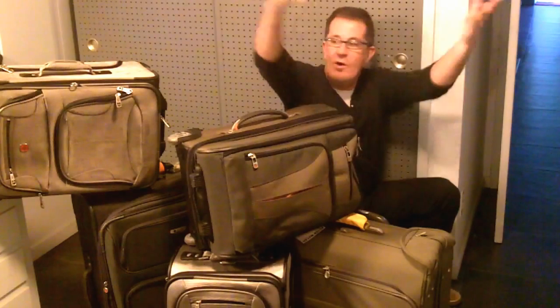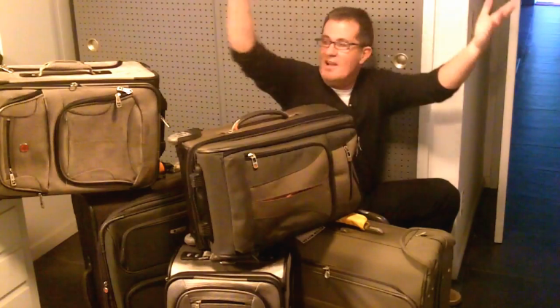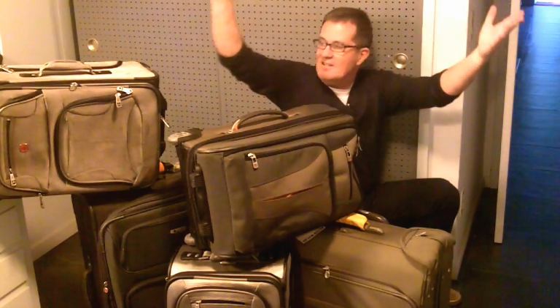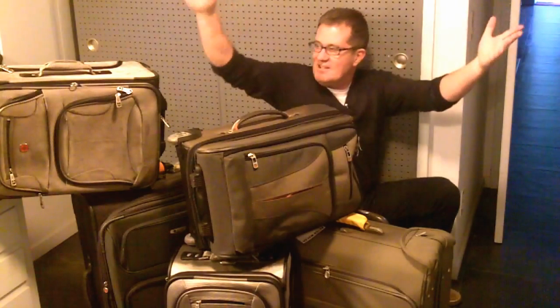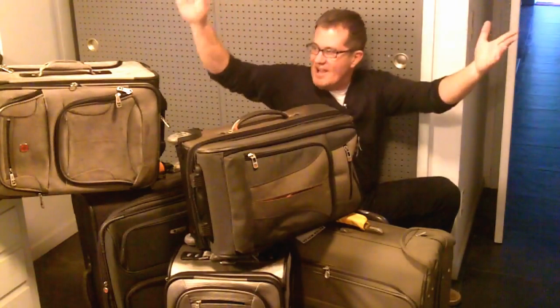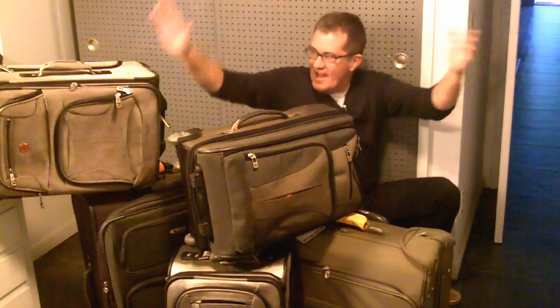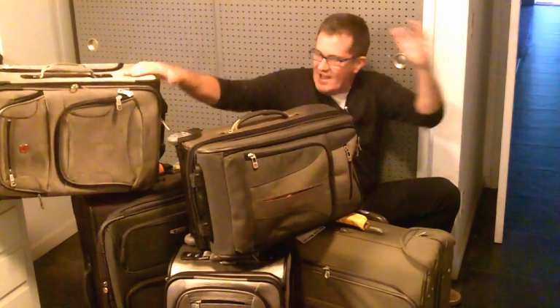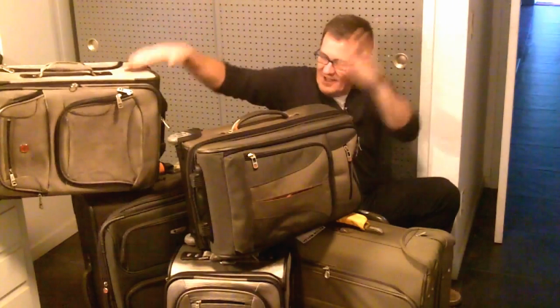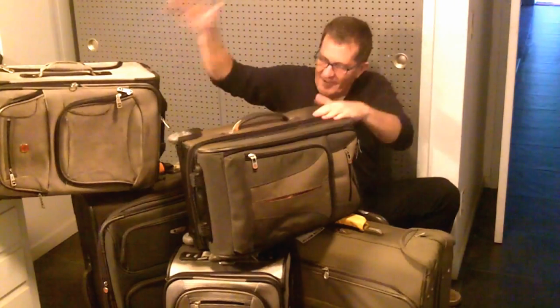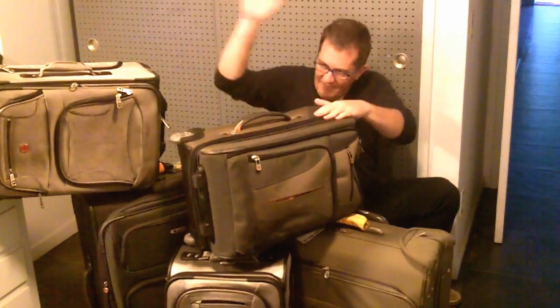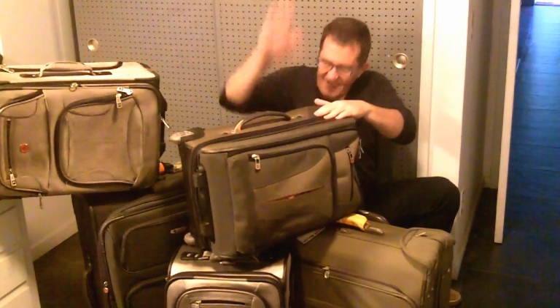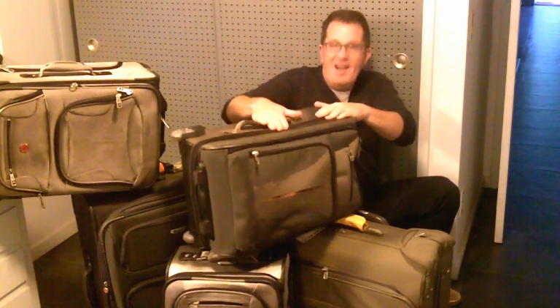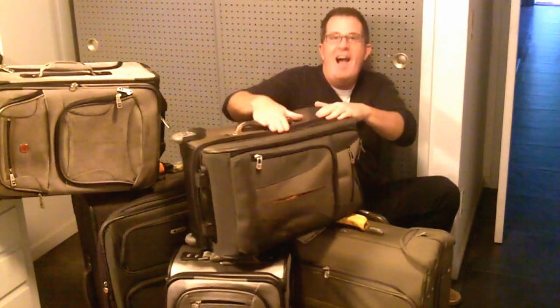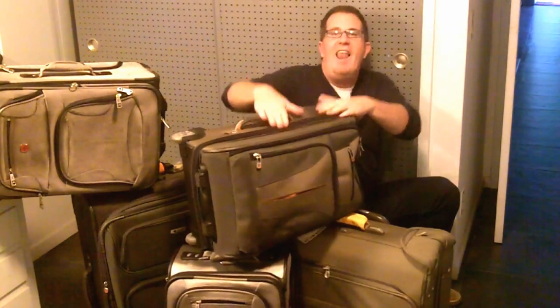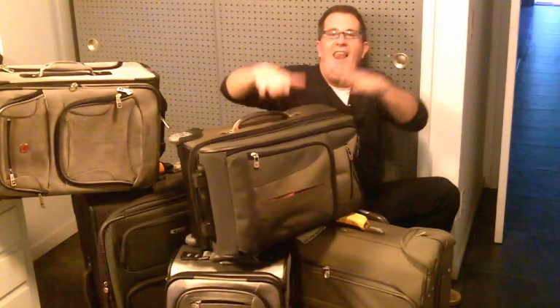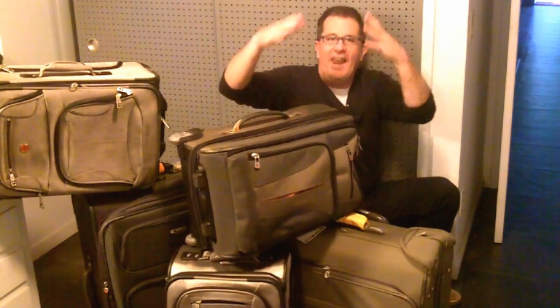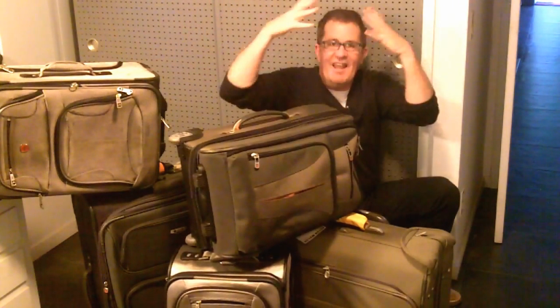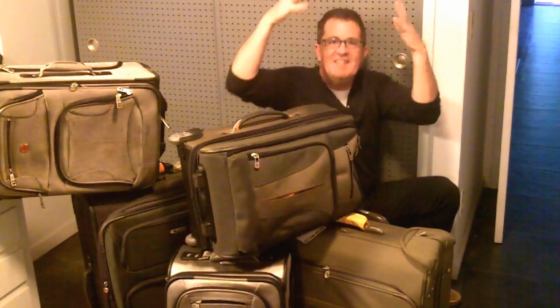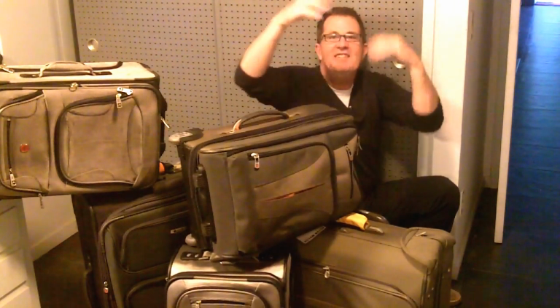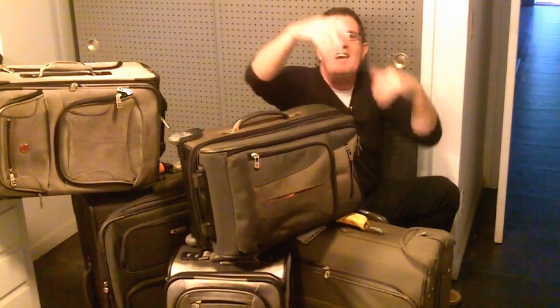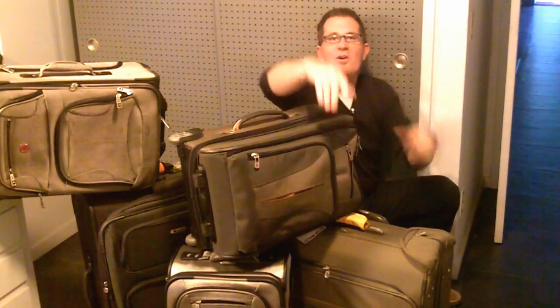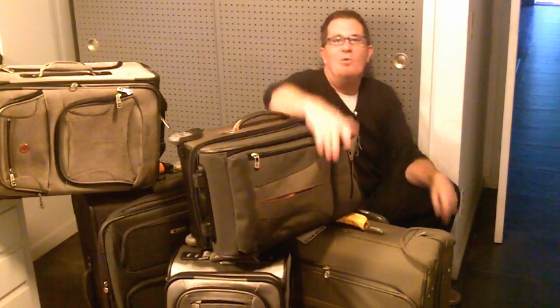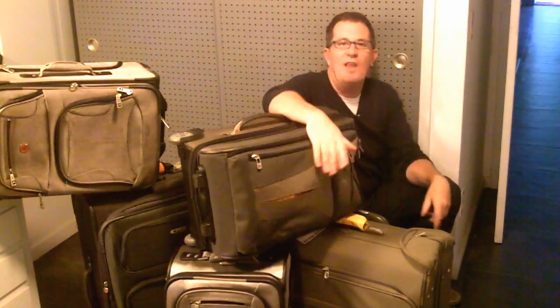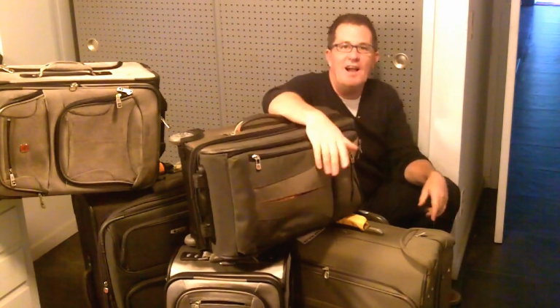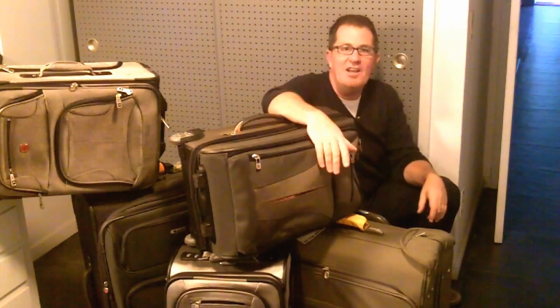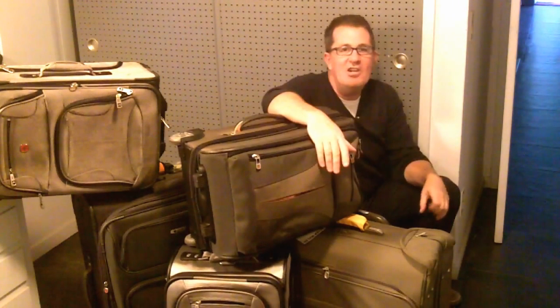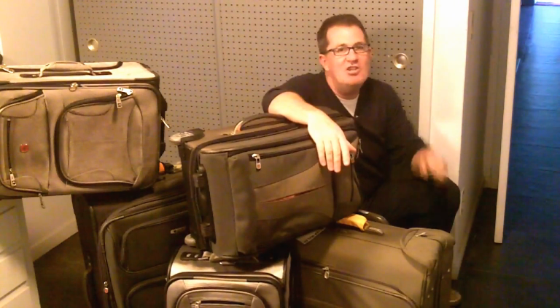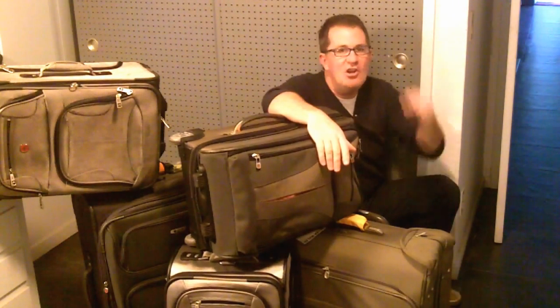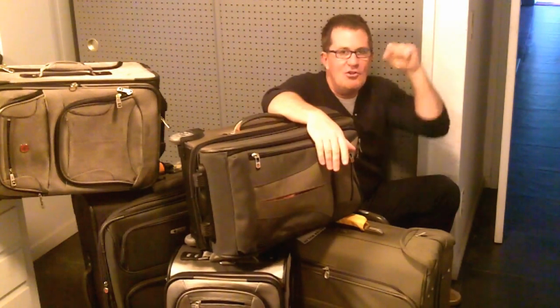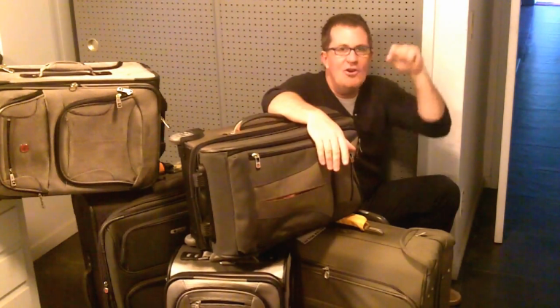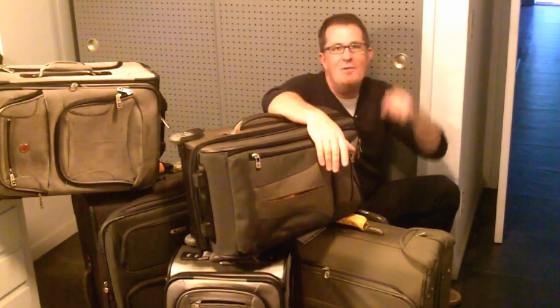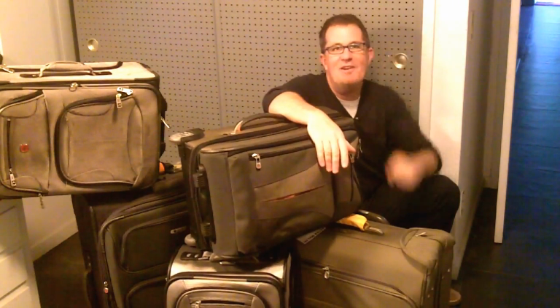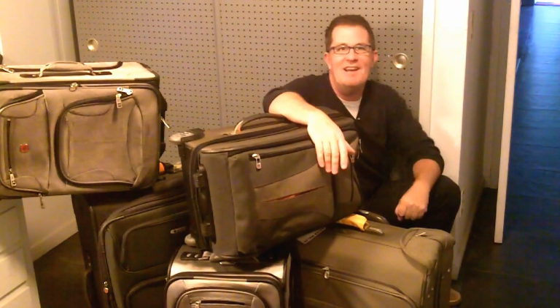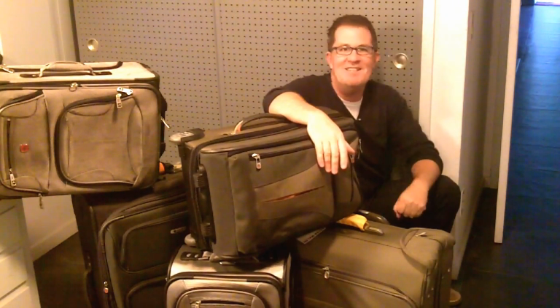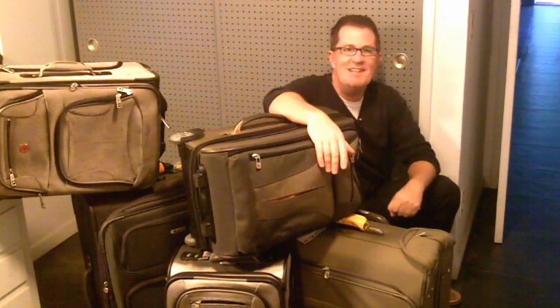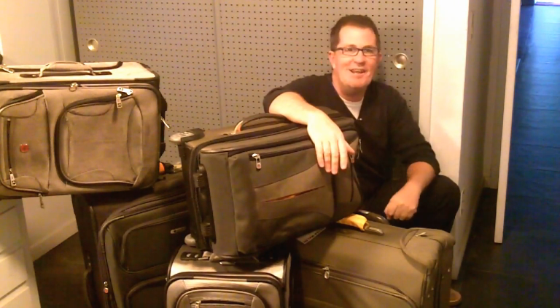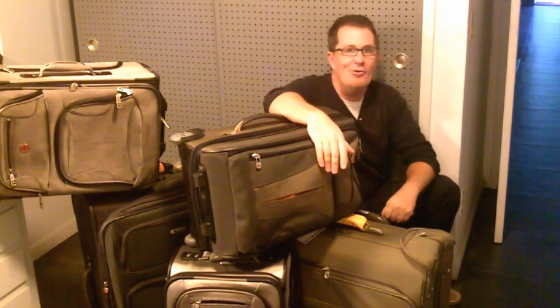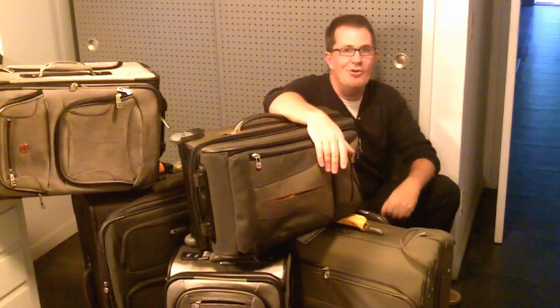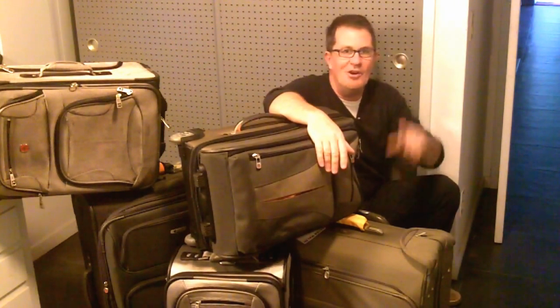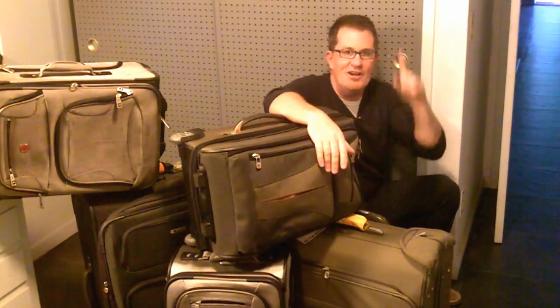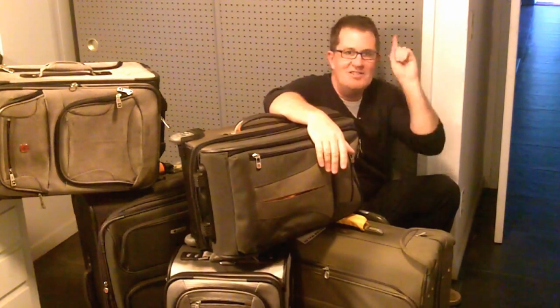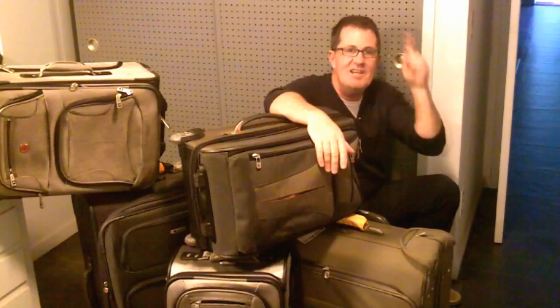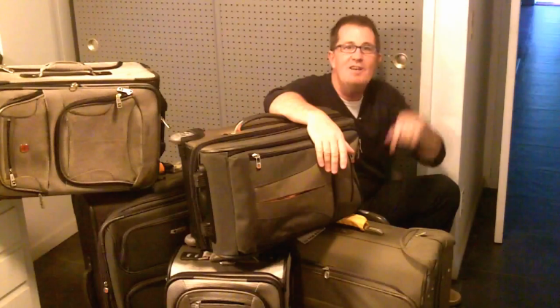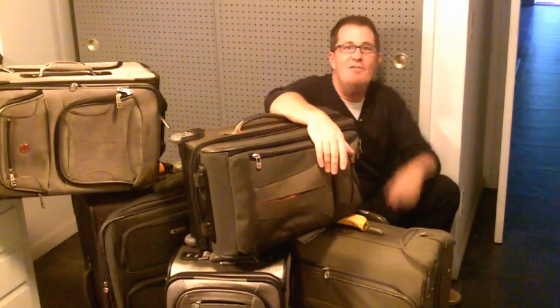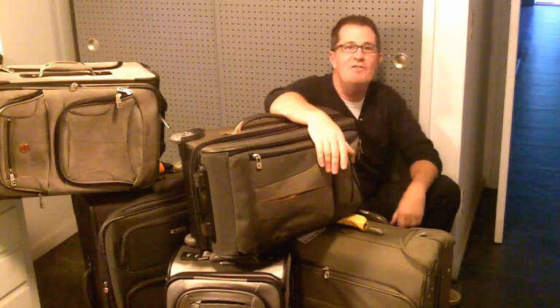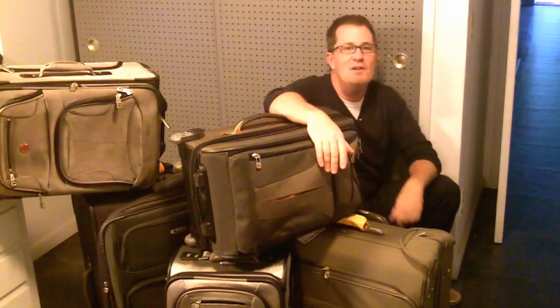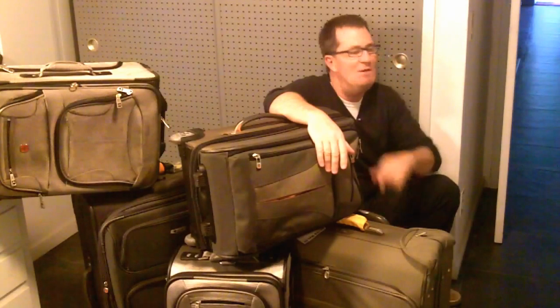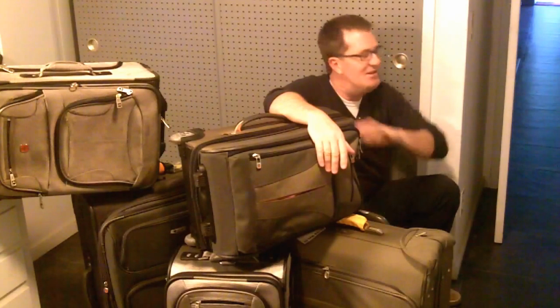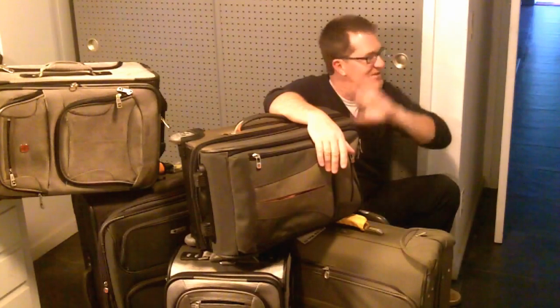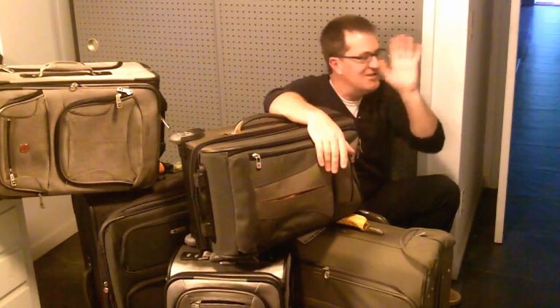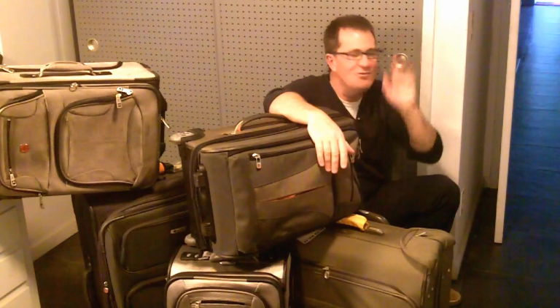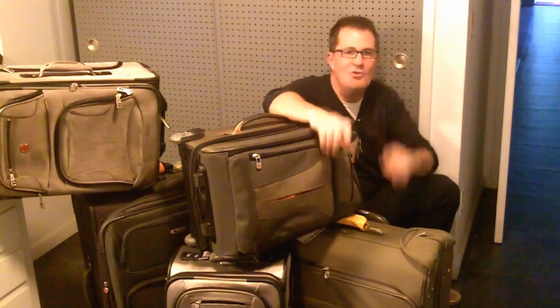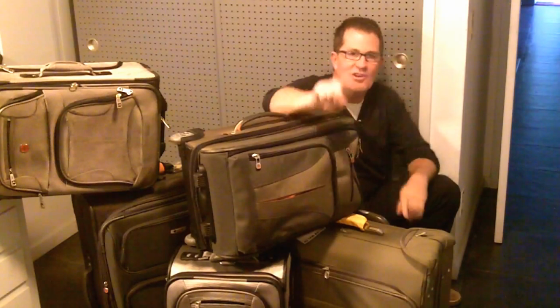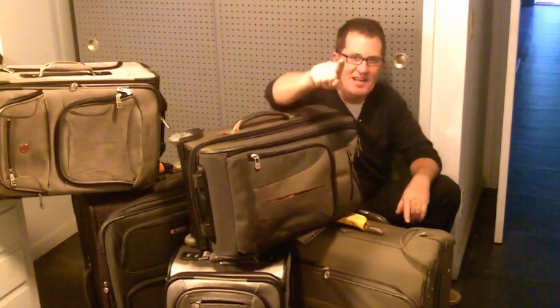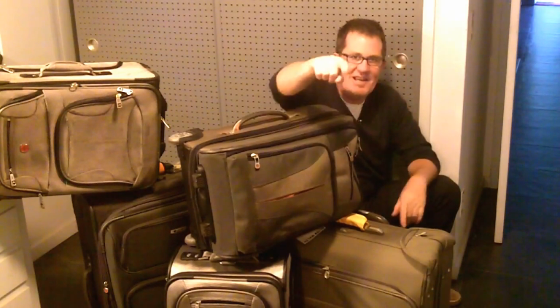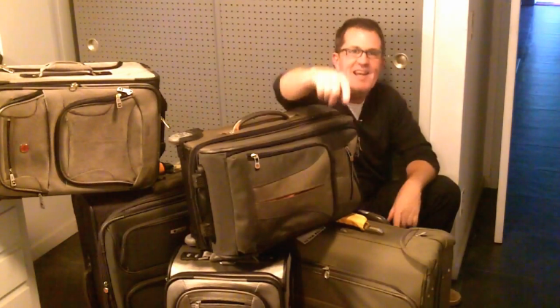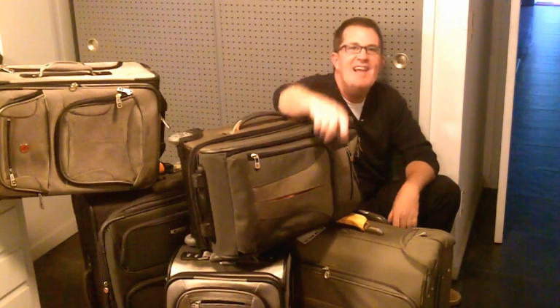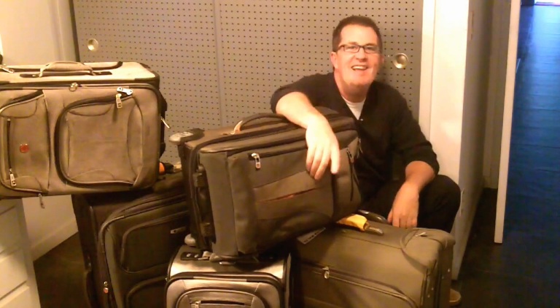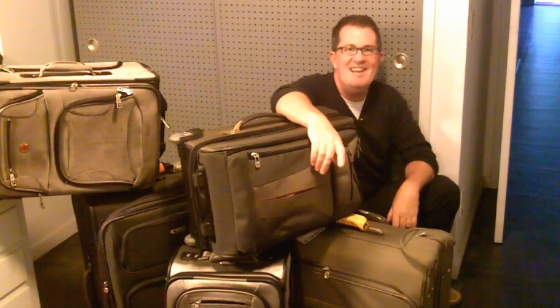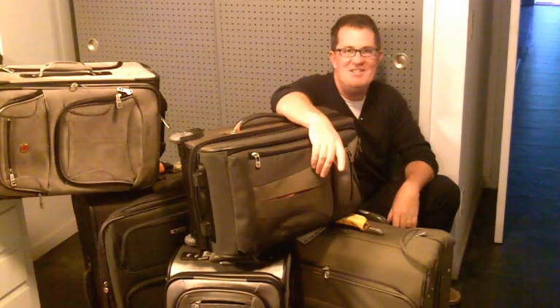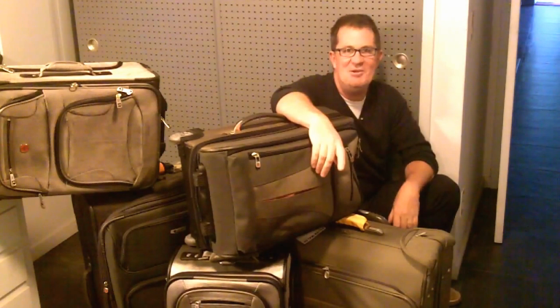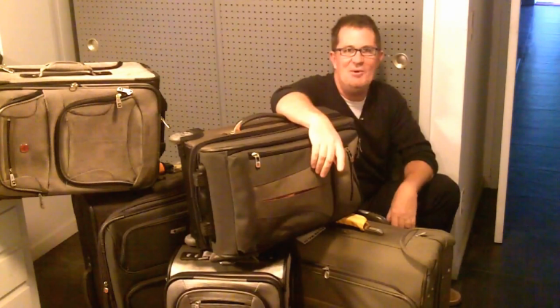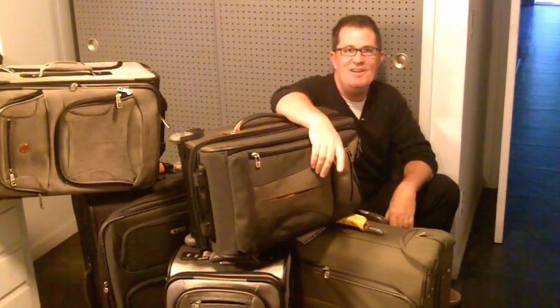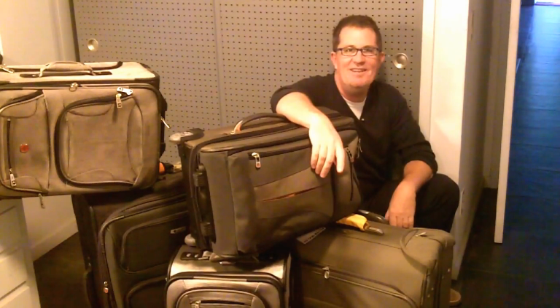So today, let's tackle luggage. 31 Days to Get Organized — 10 to 15 minutes, that's all you need. Get to it.